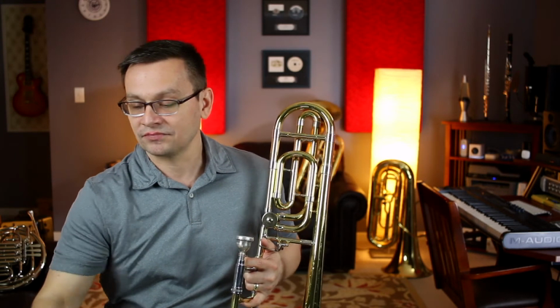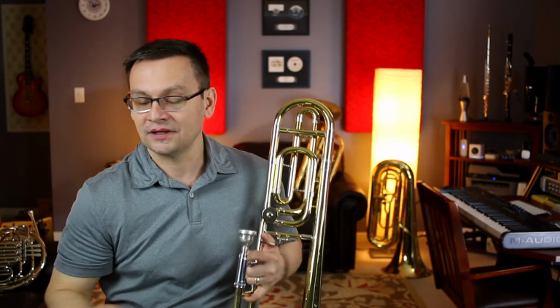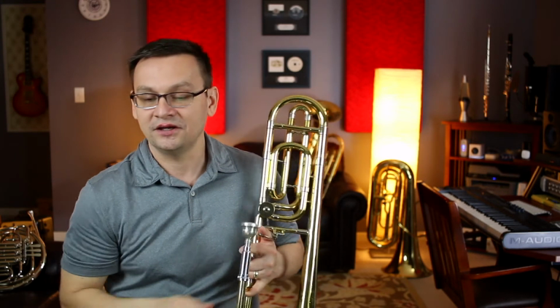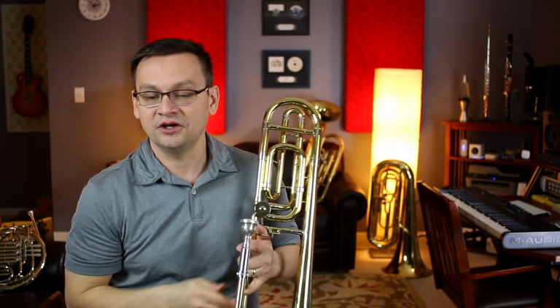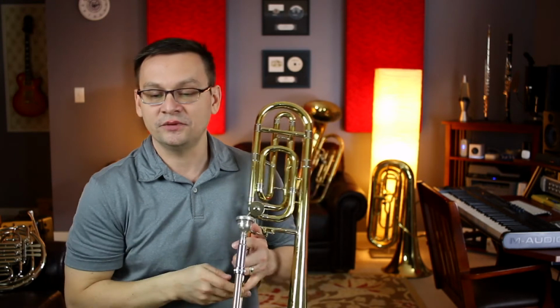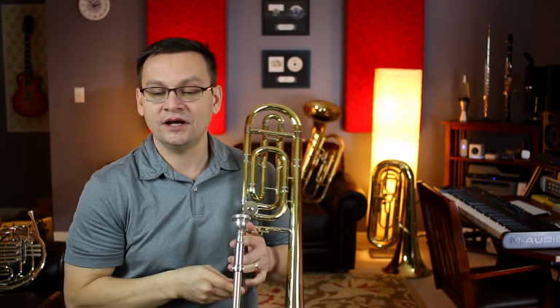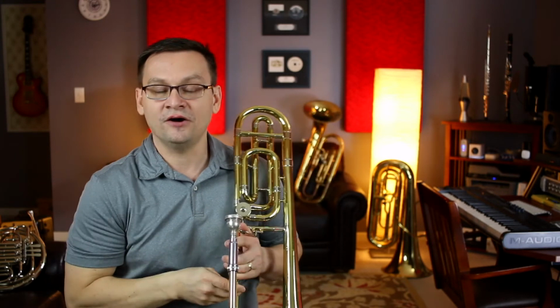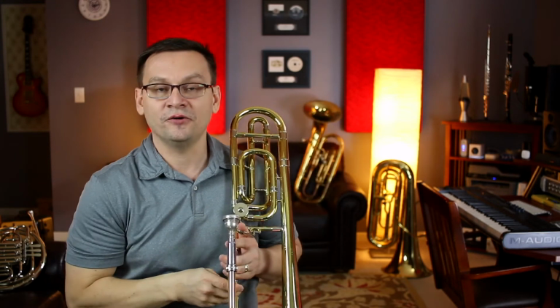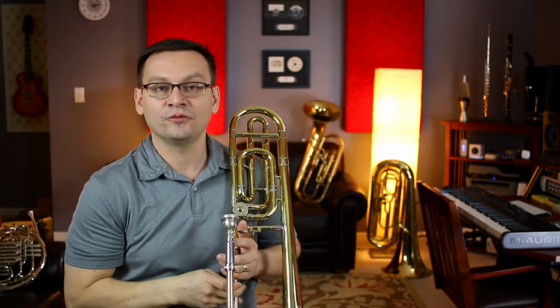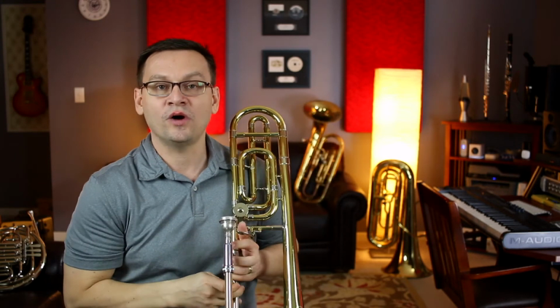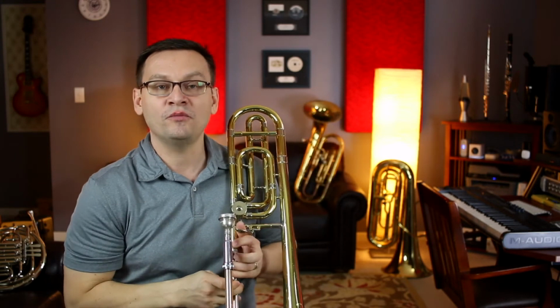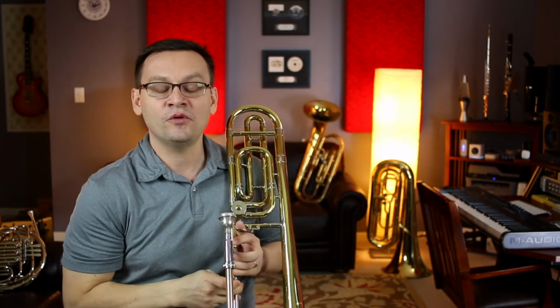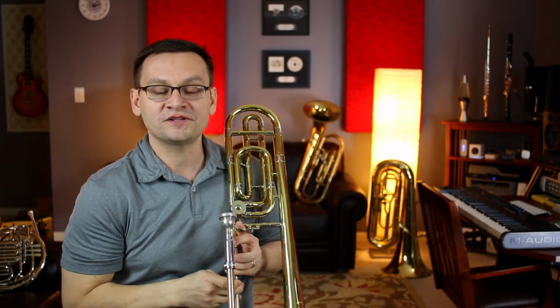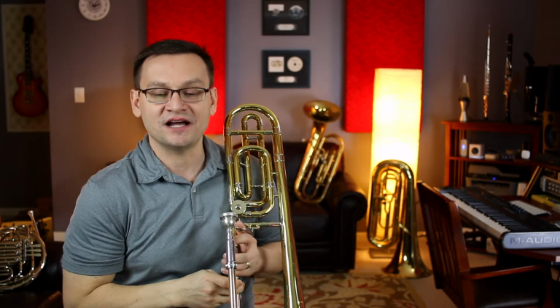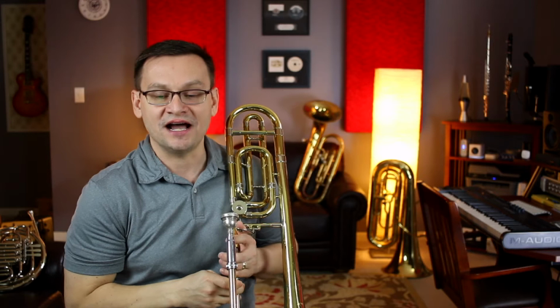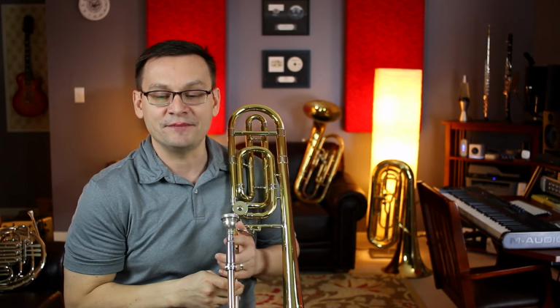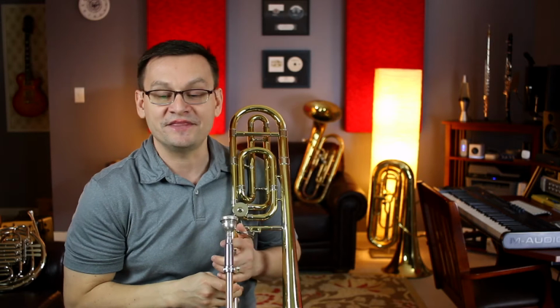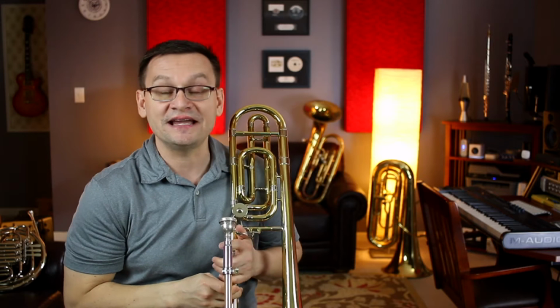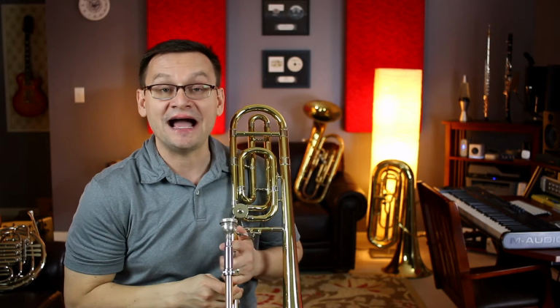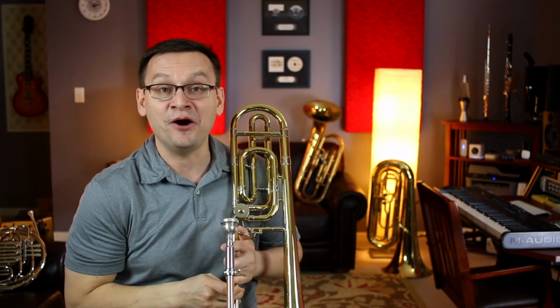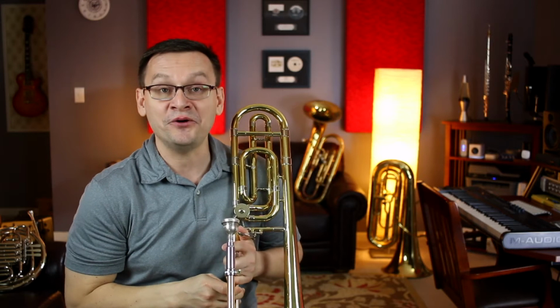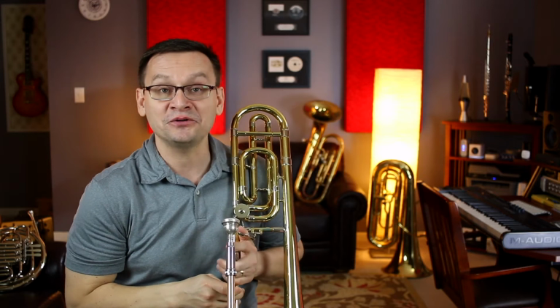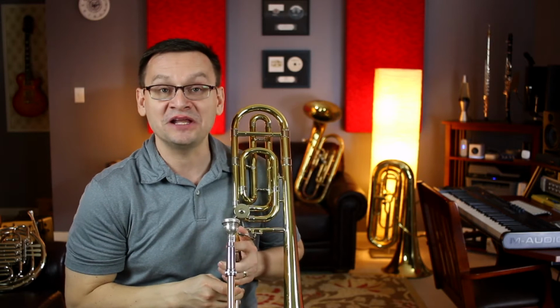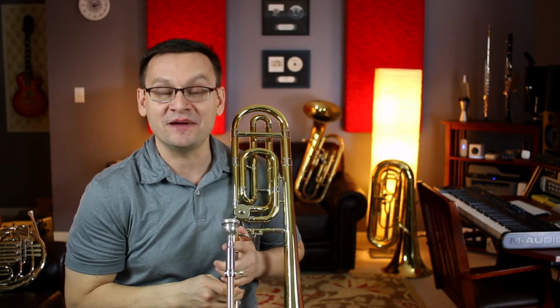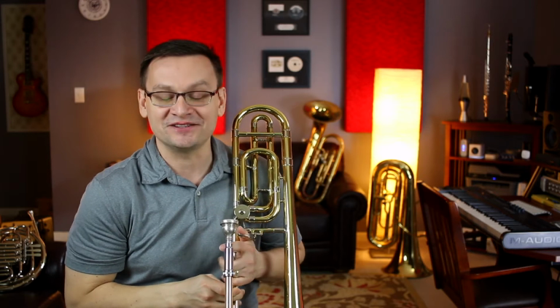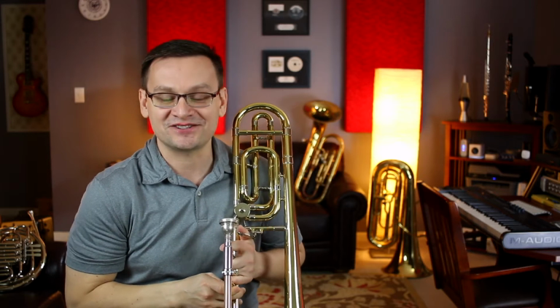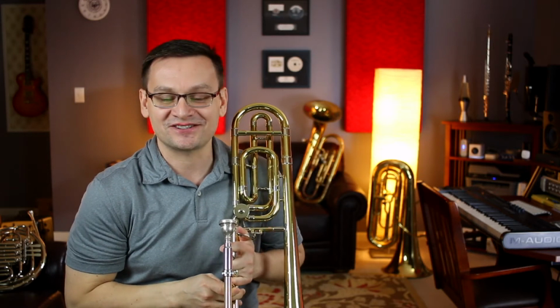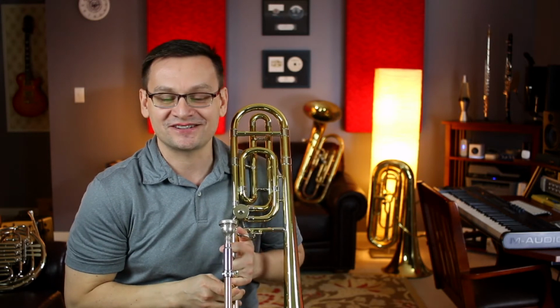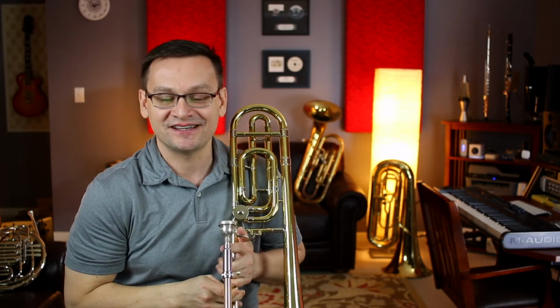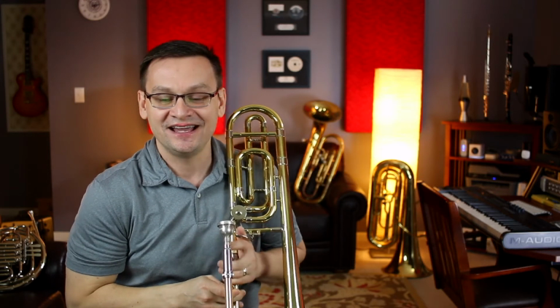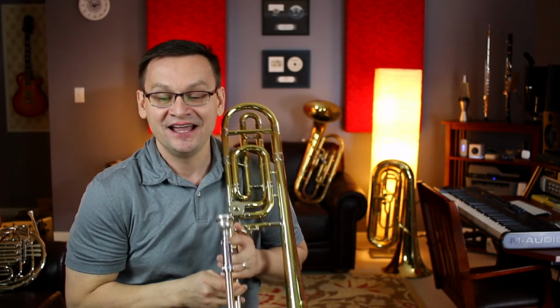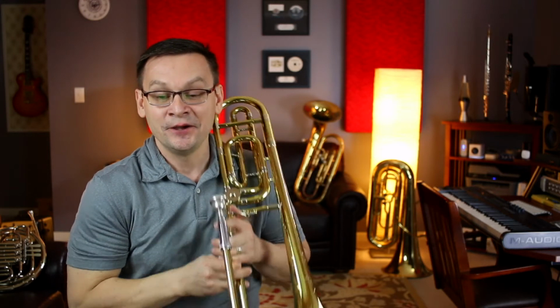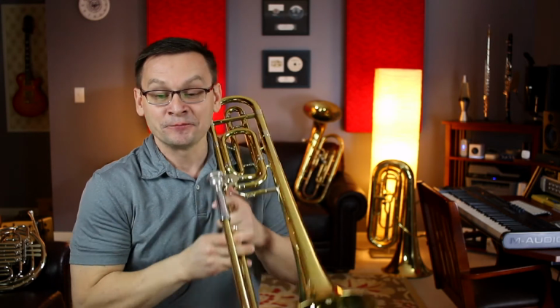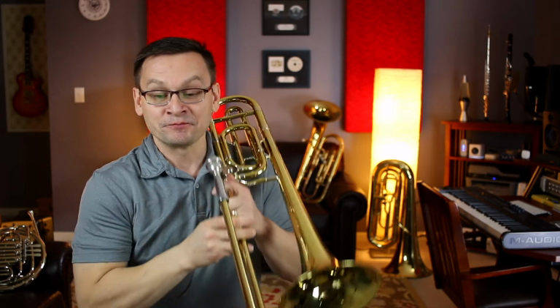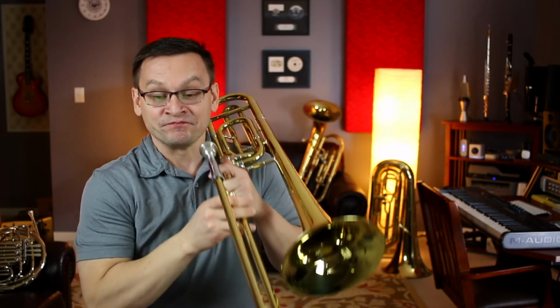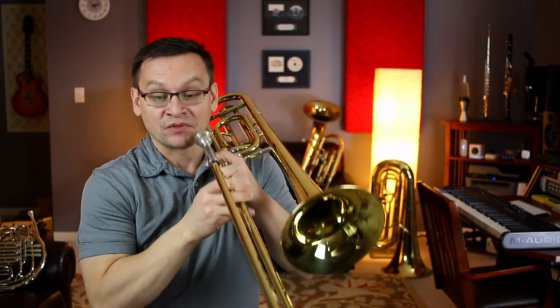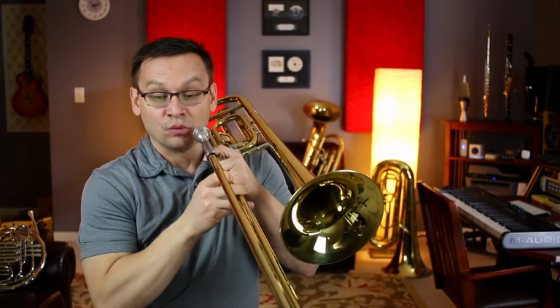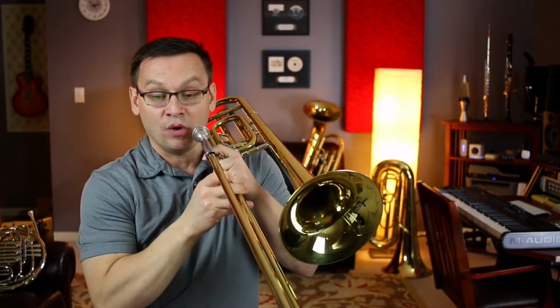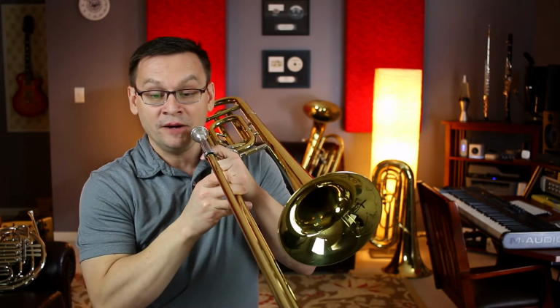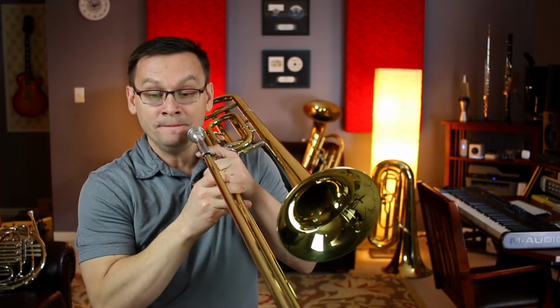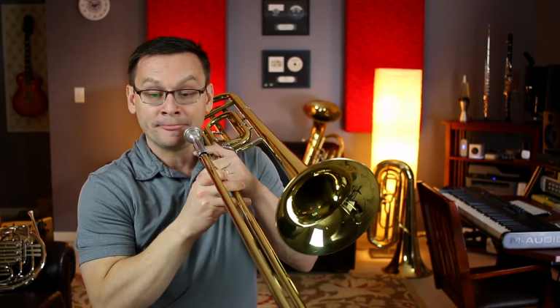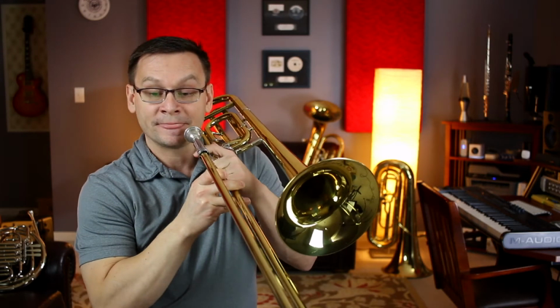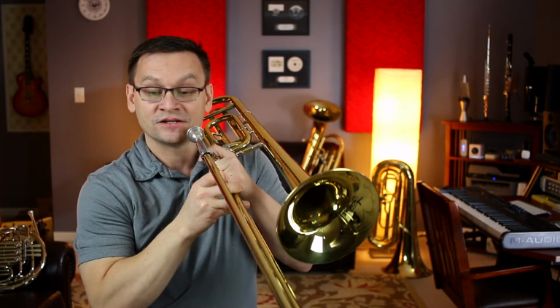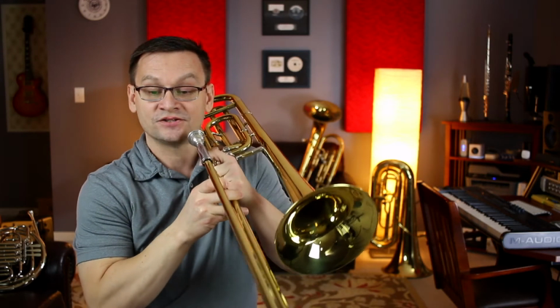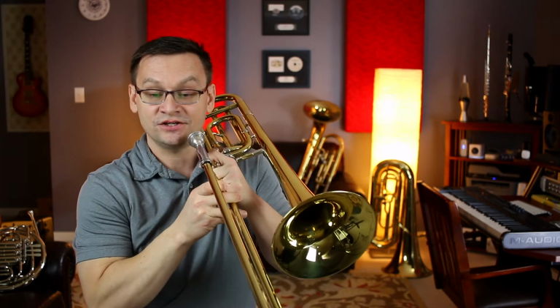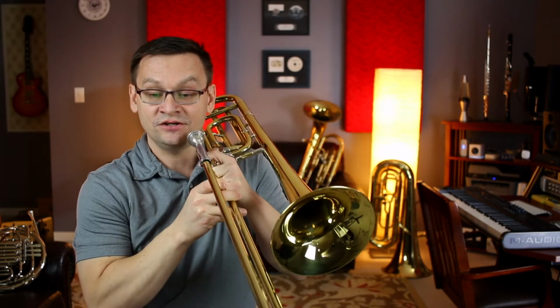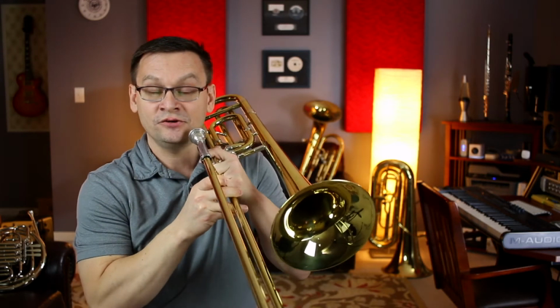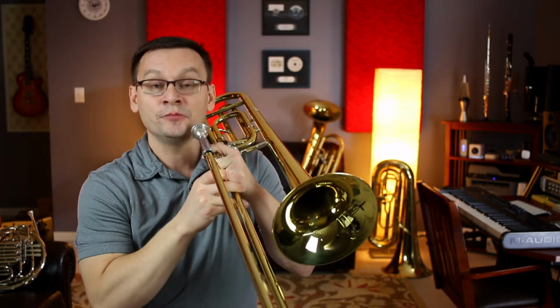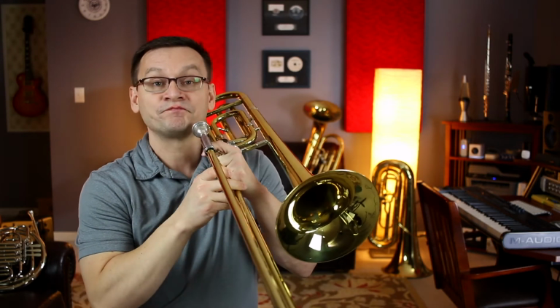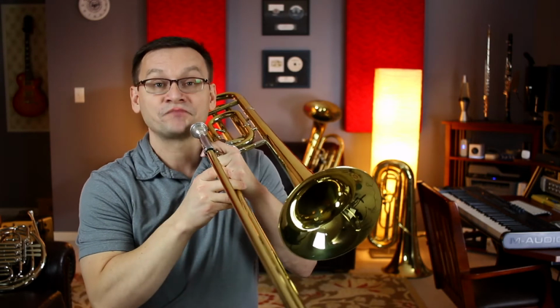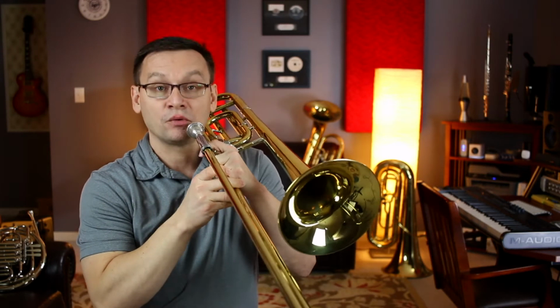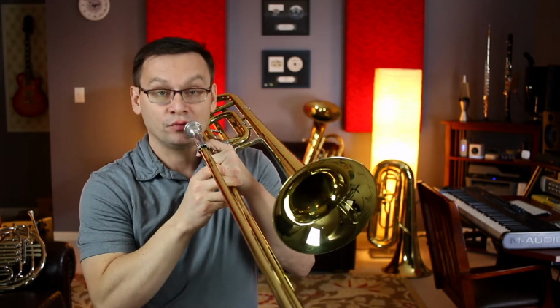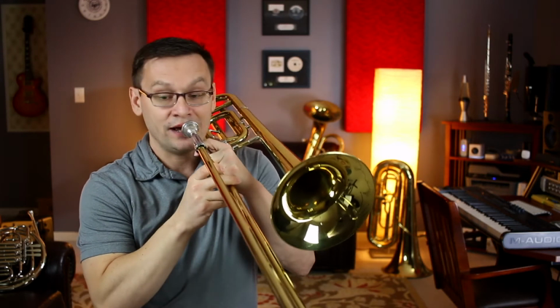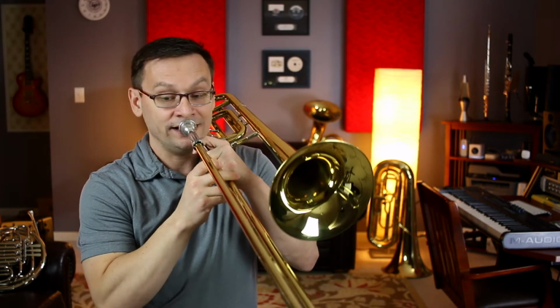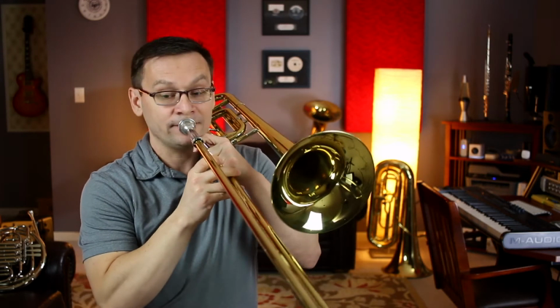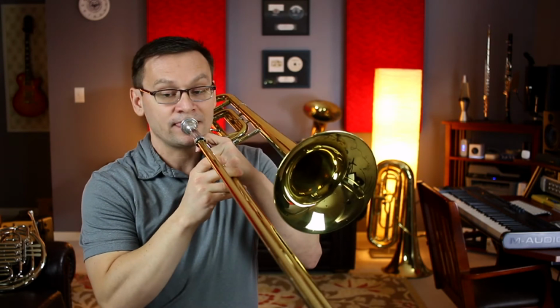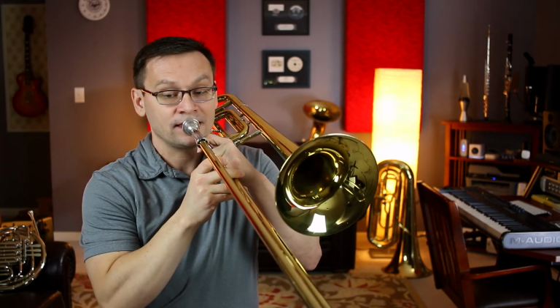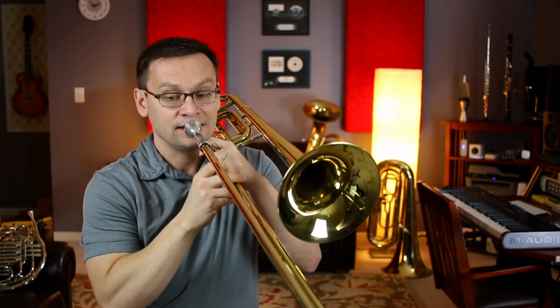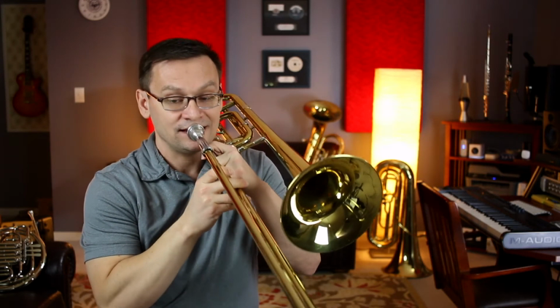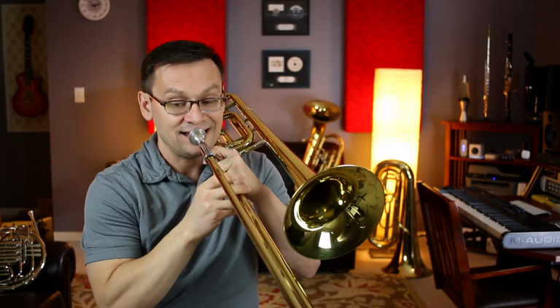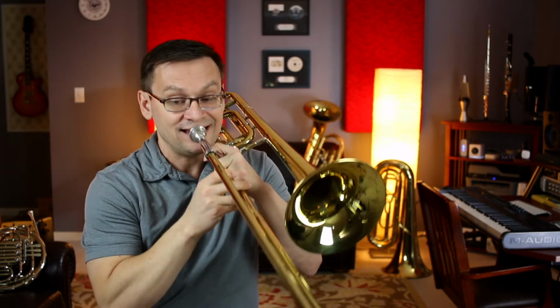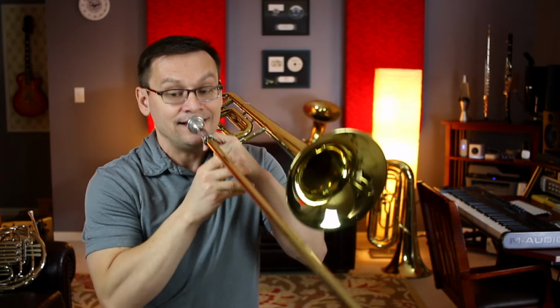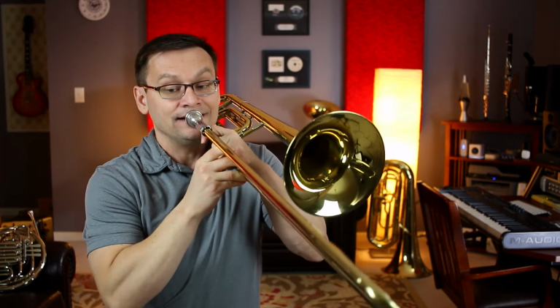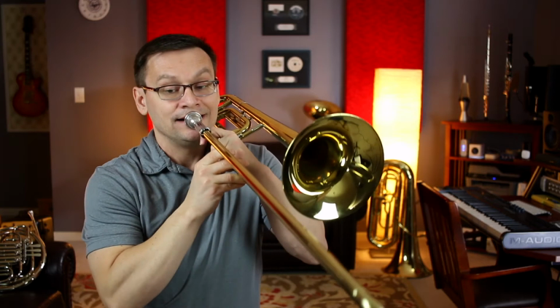Here we go, one more time. The Outer Limits. One, two, ready, and...